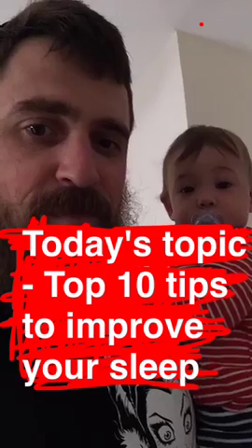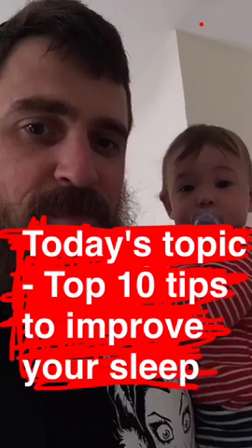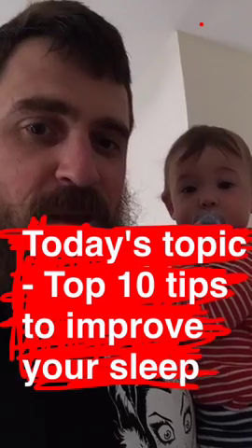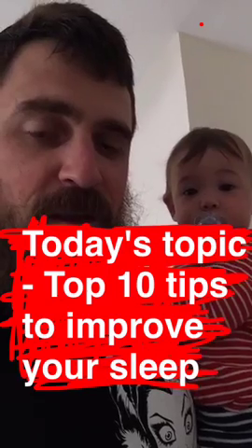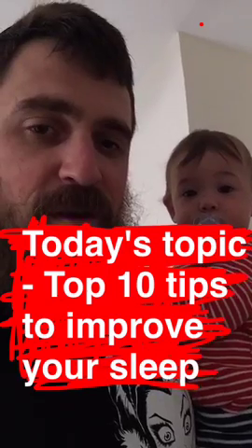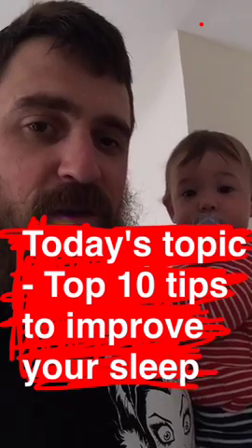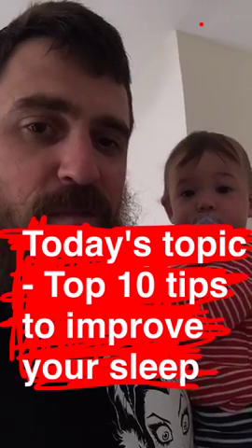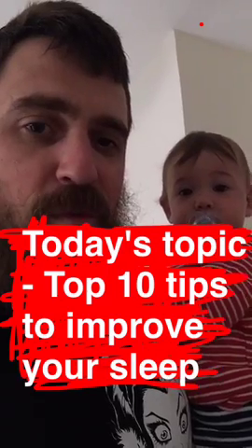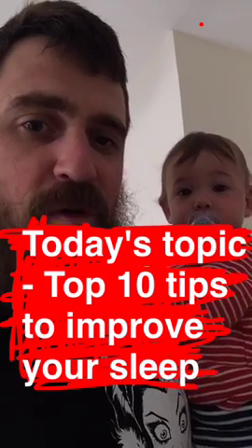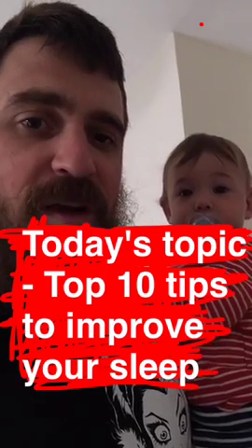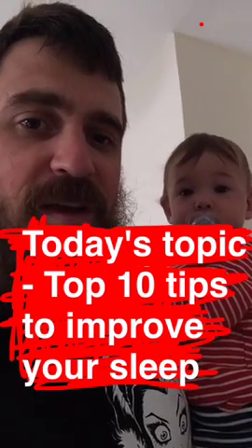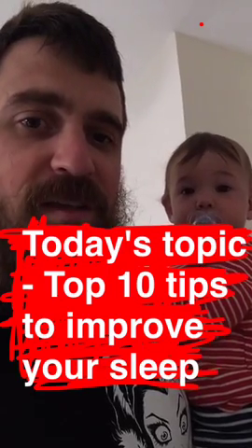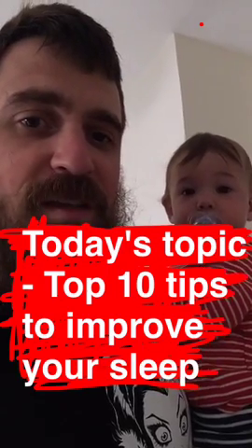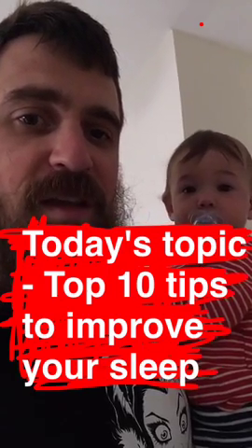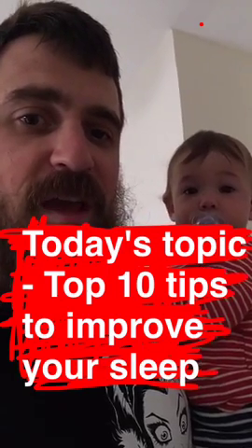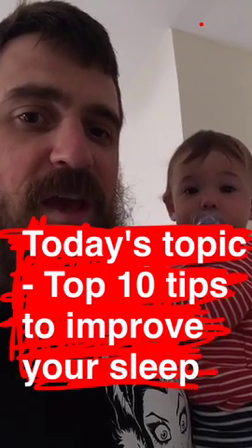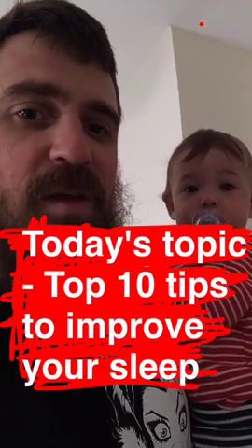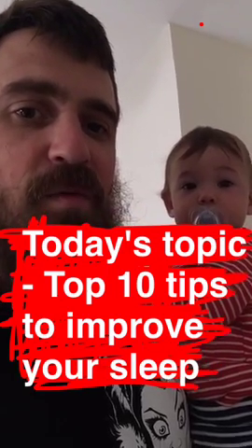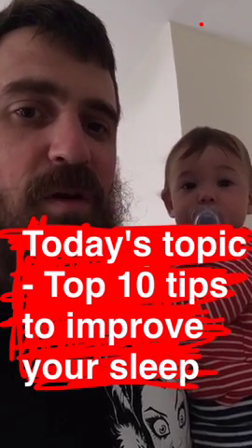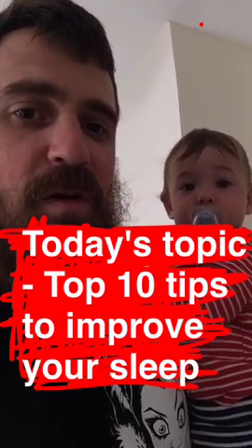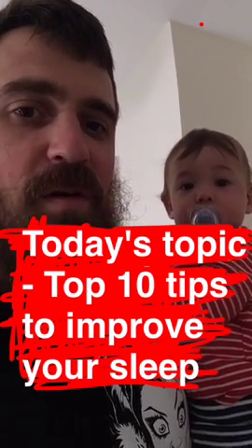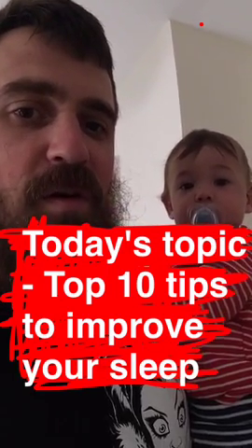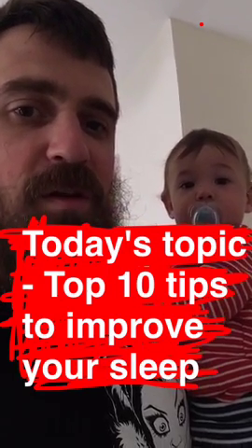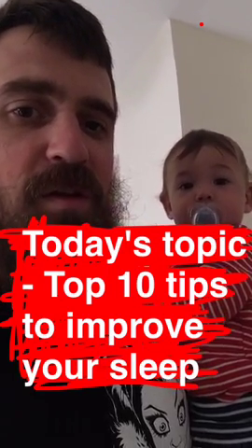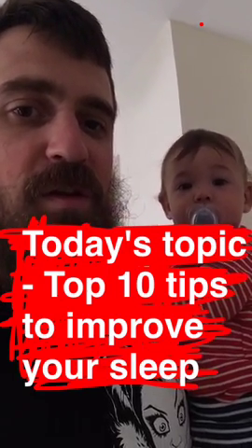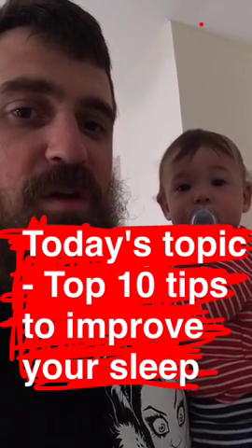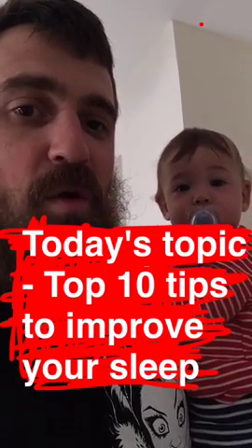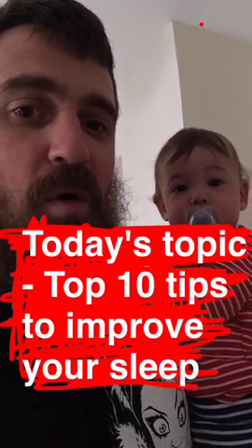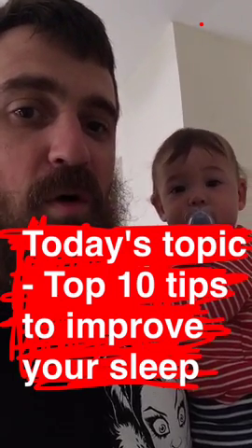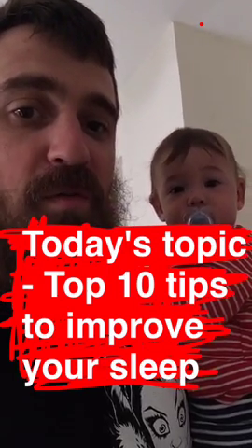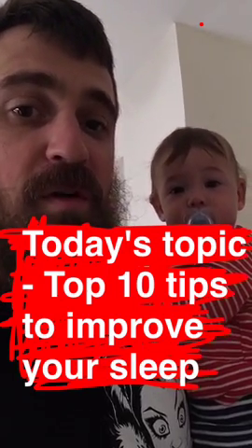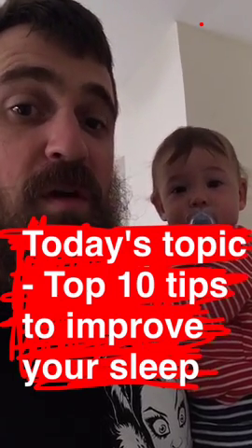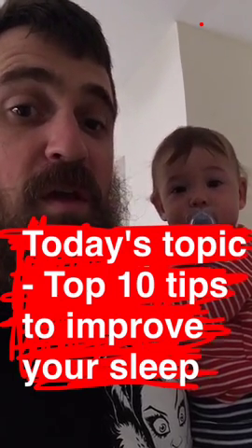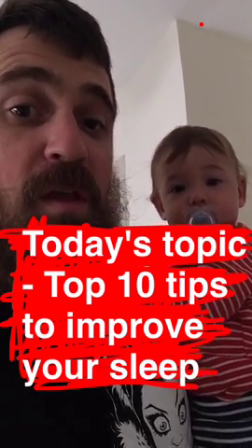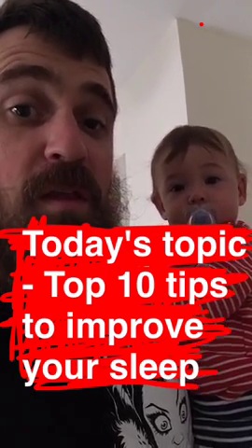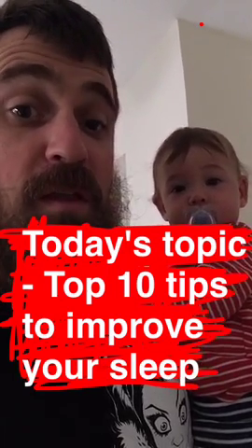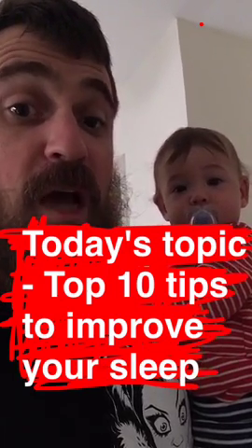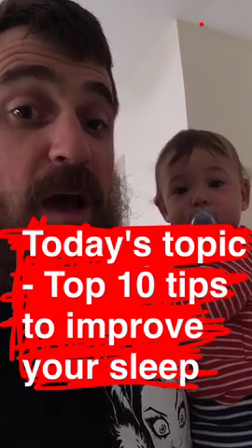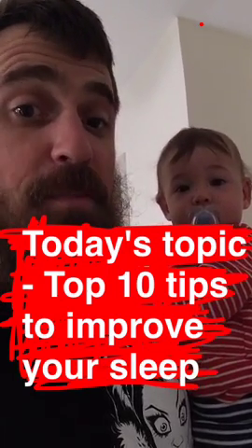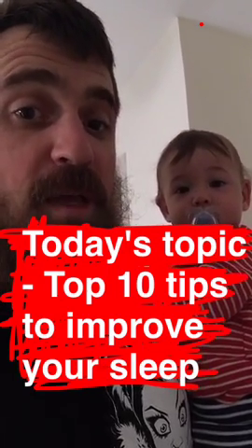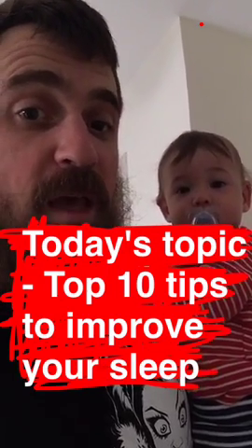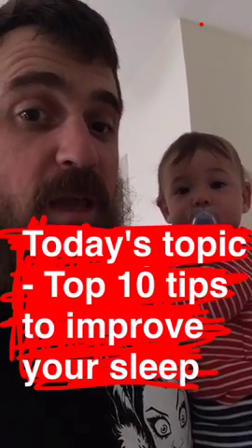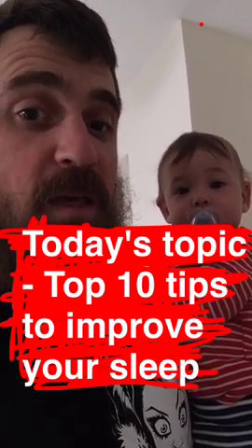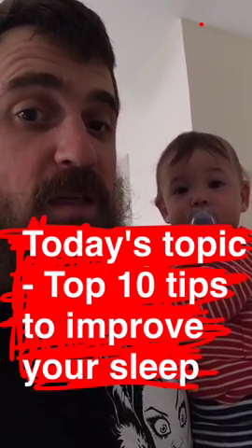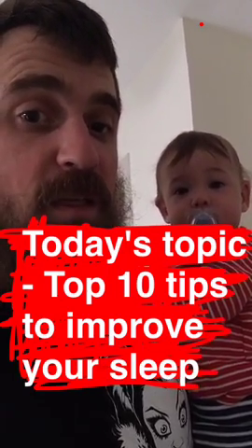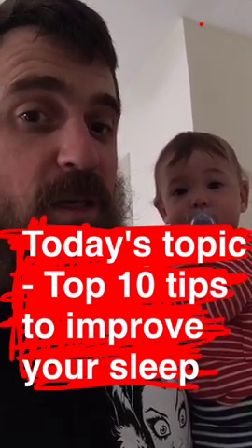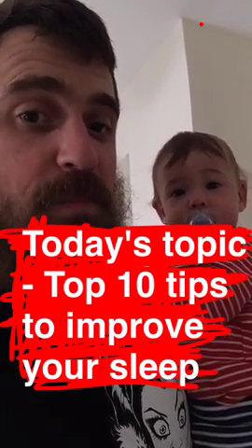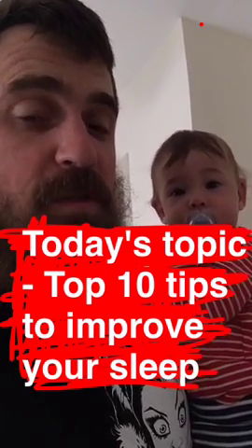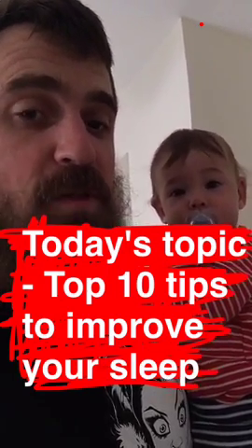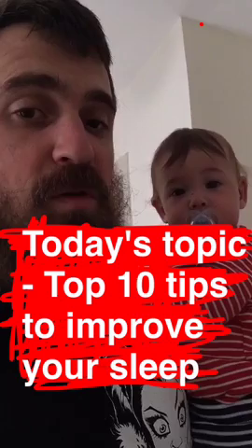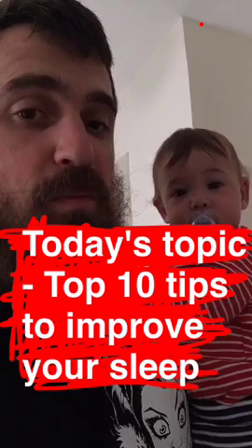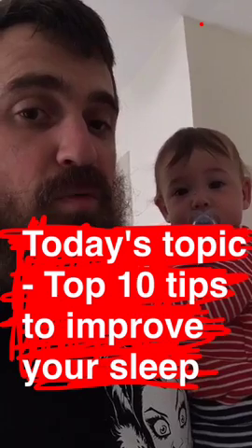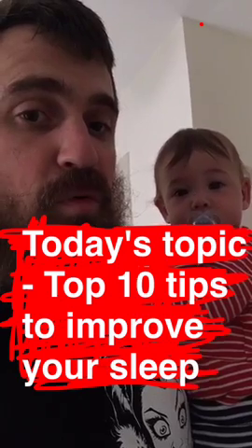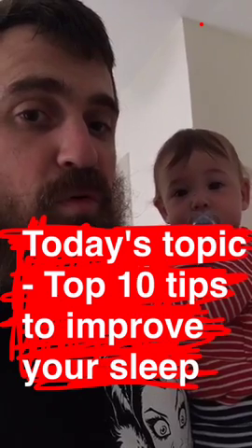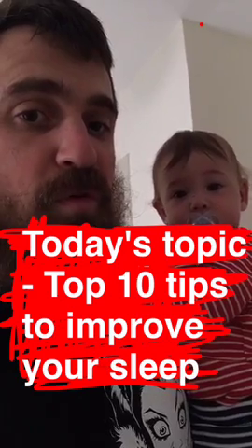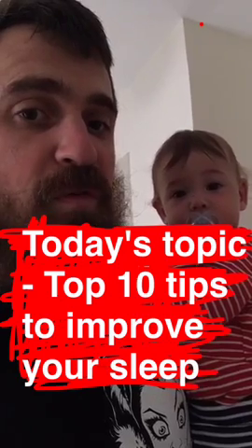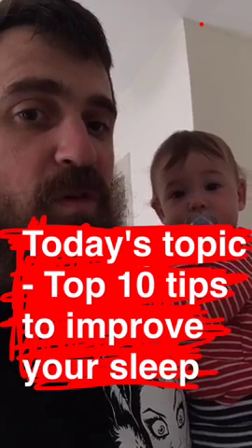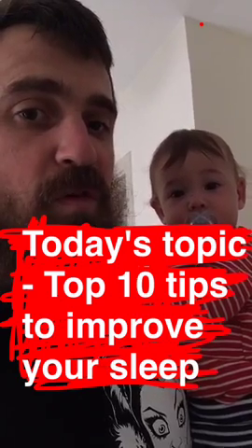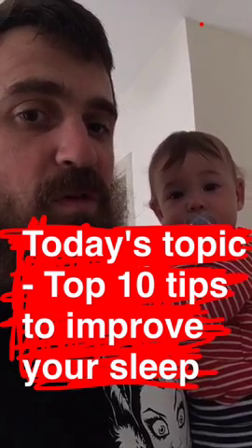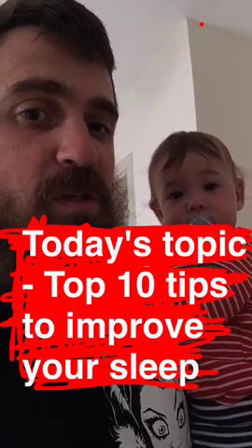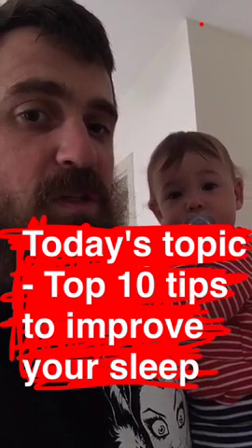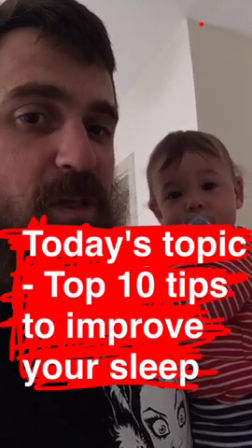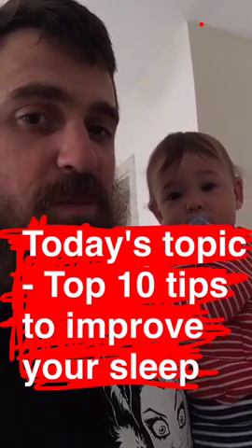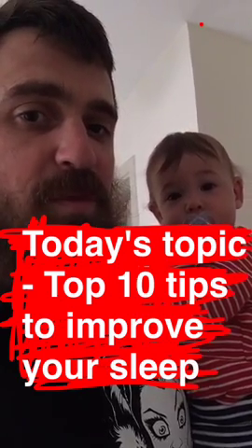Good morning. Today we are going to go over the top 10 tips to improve your sleep.